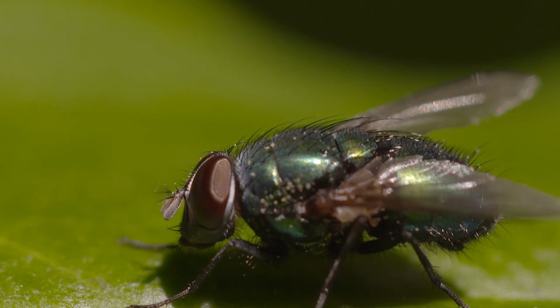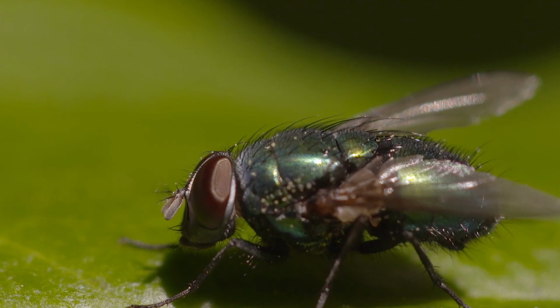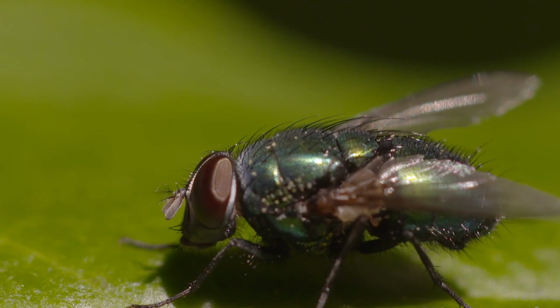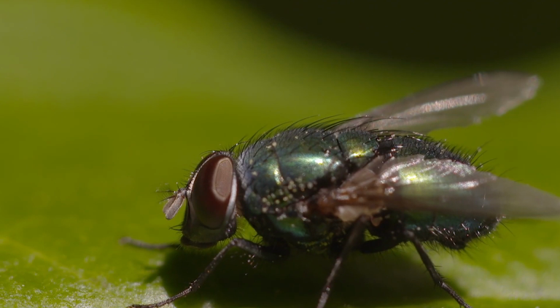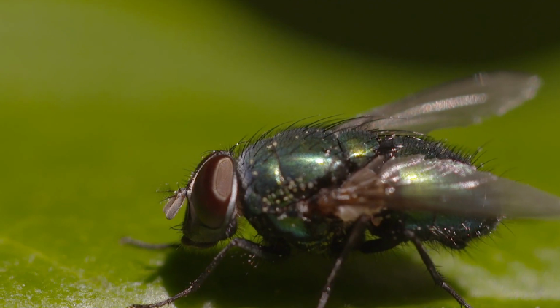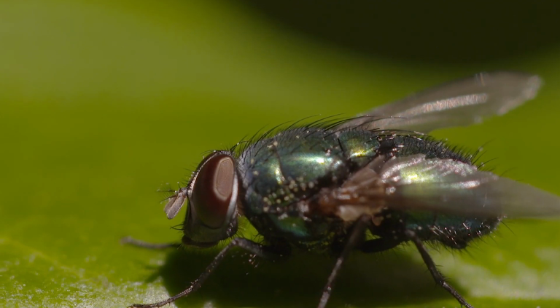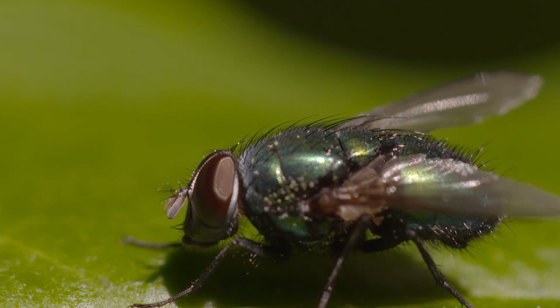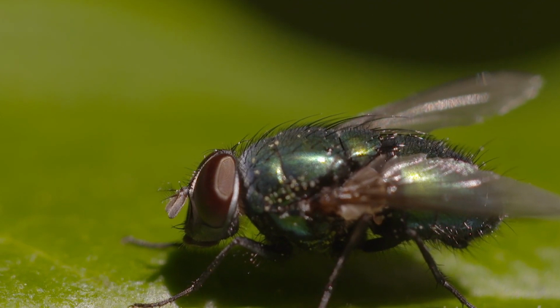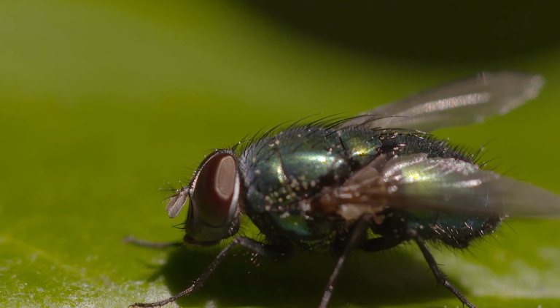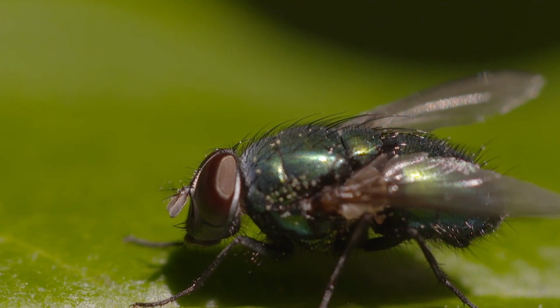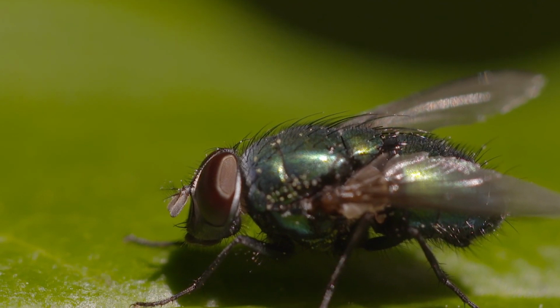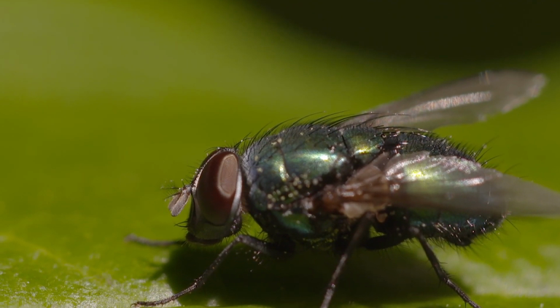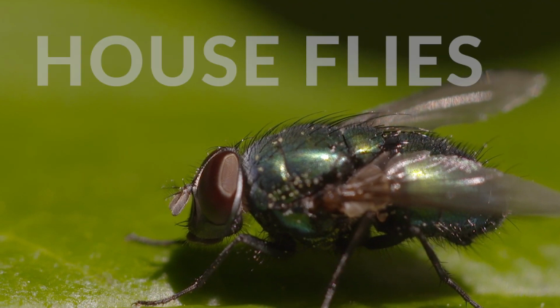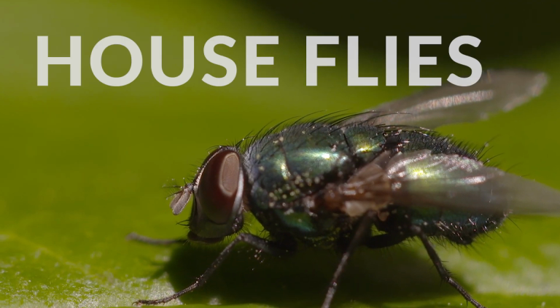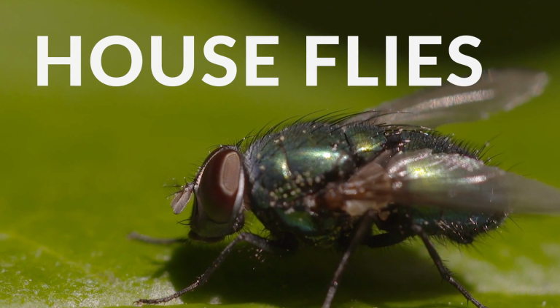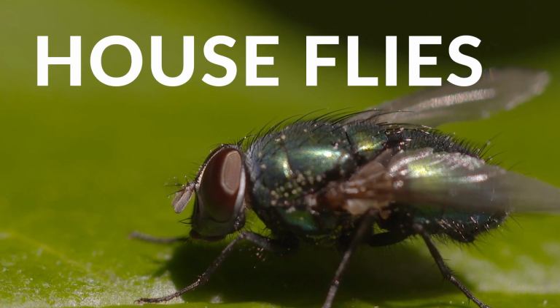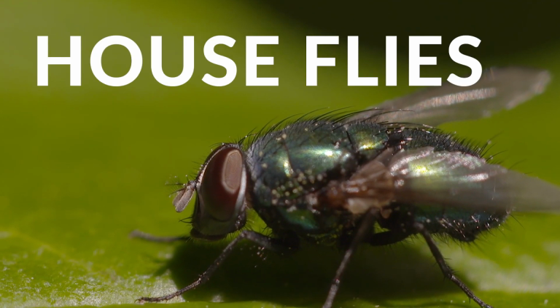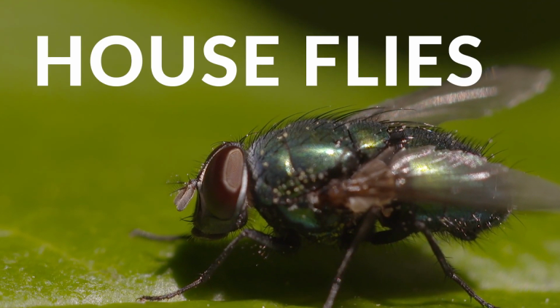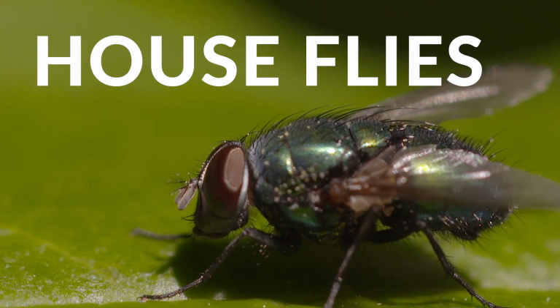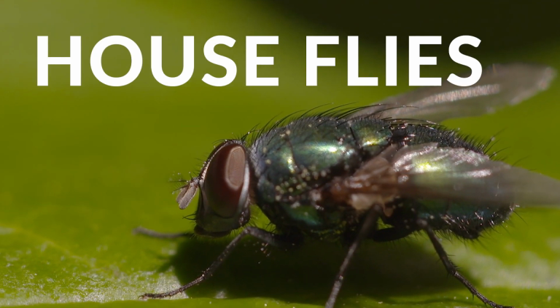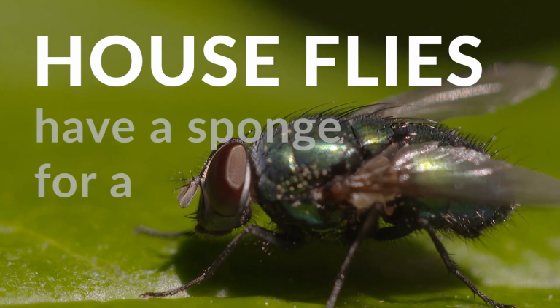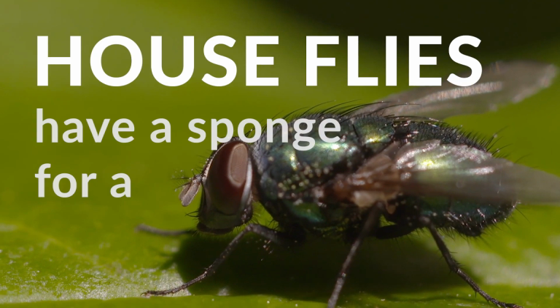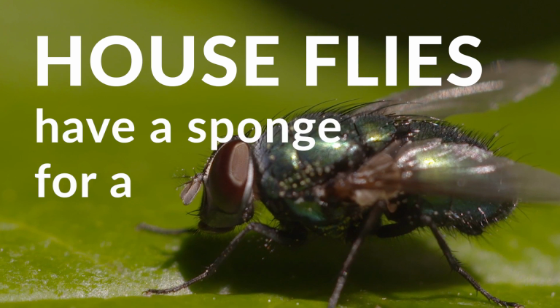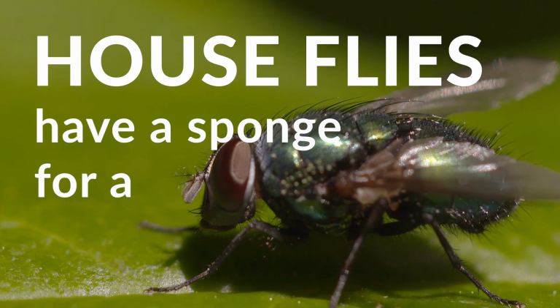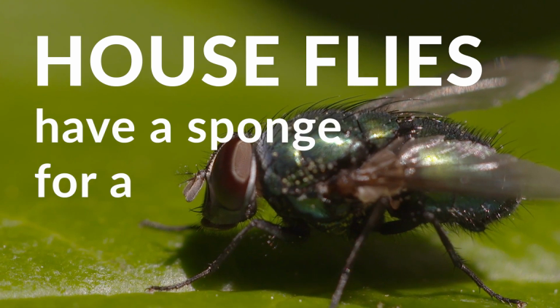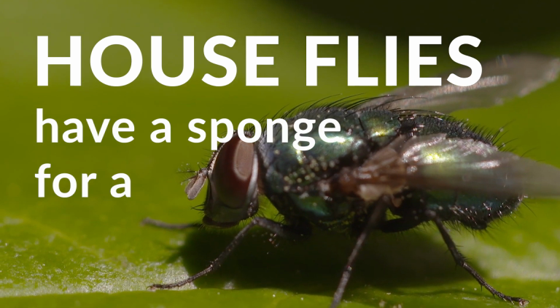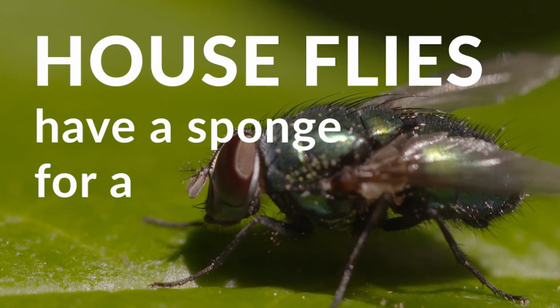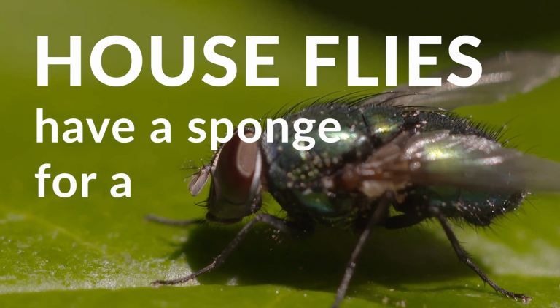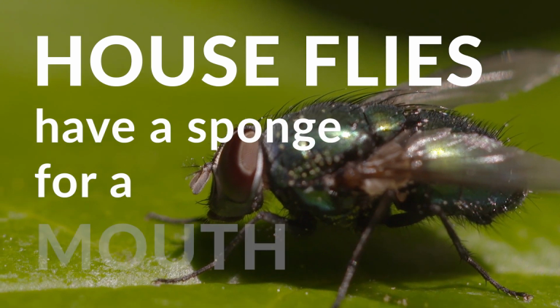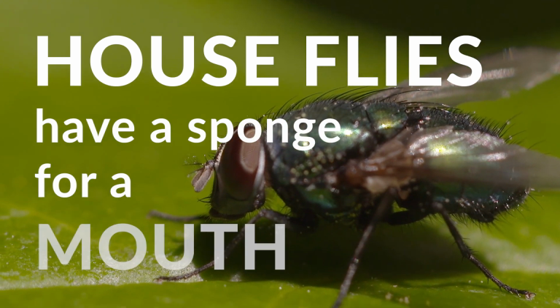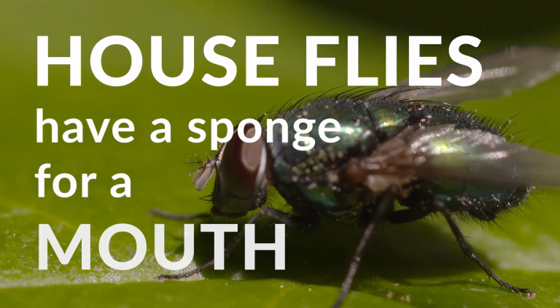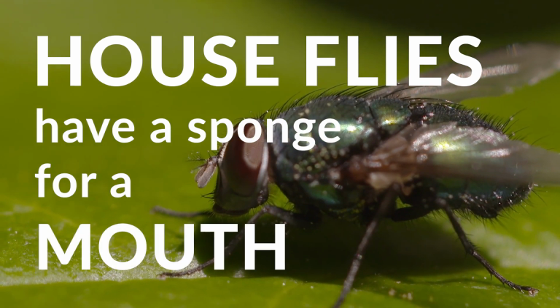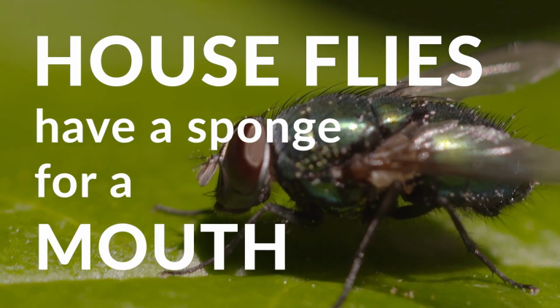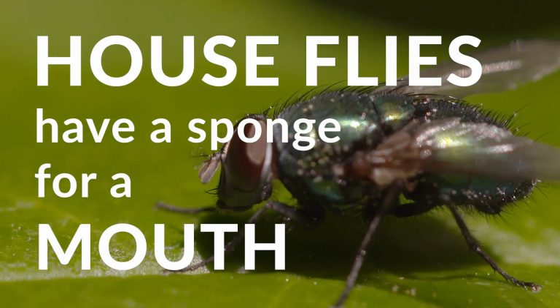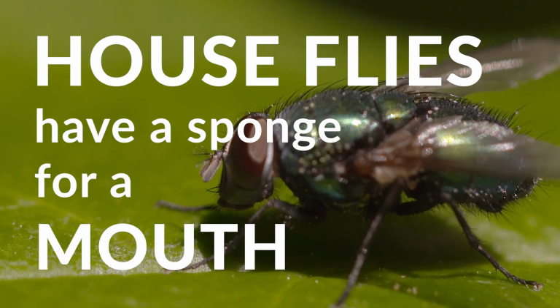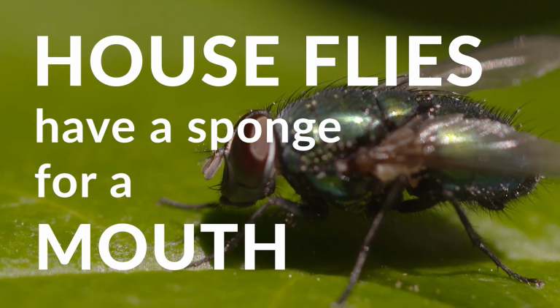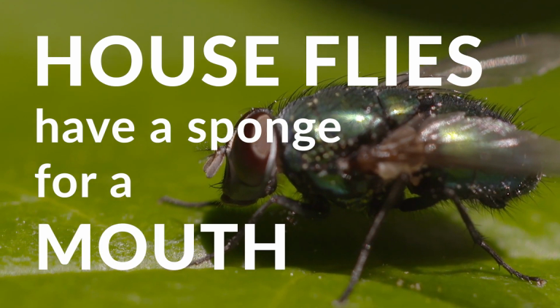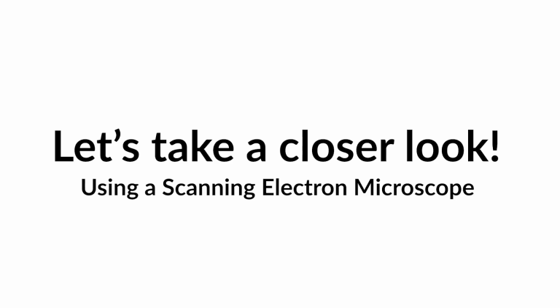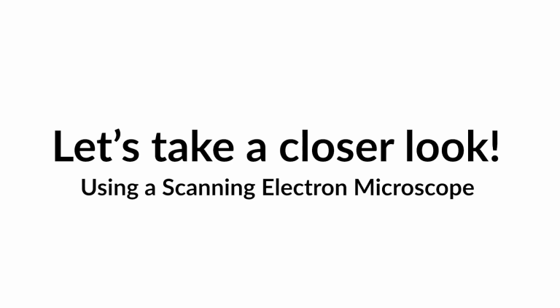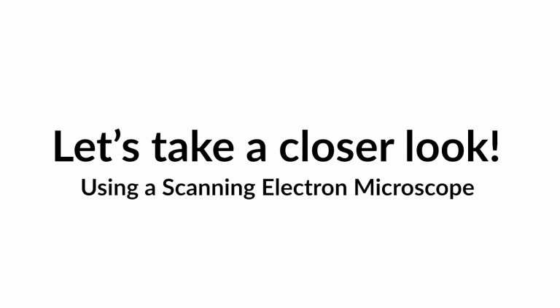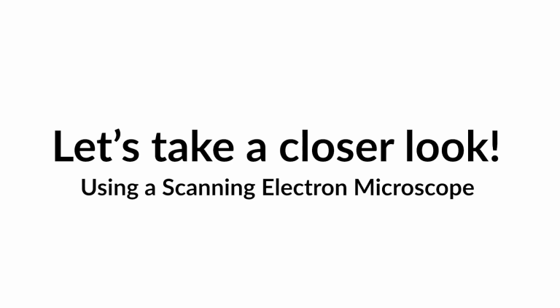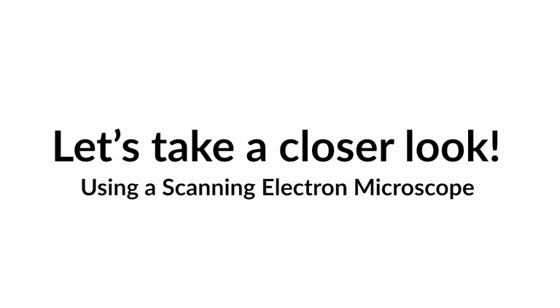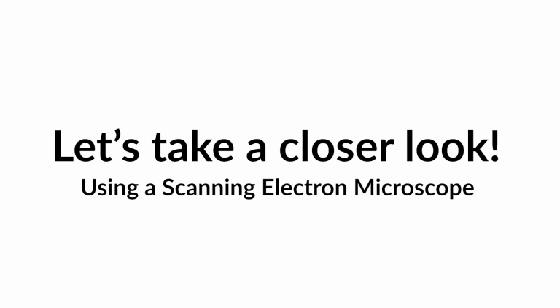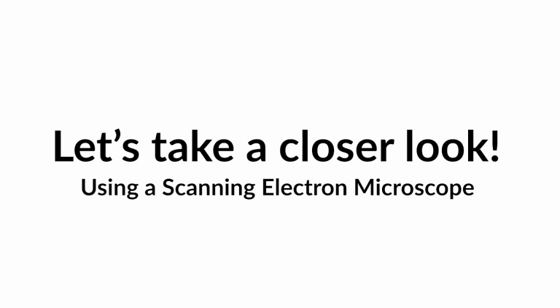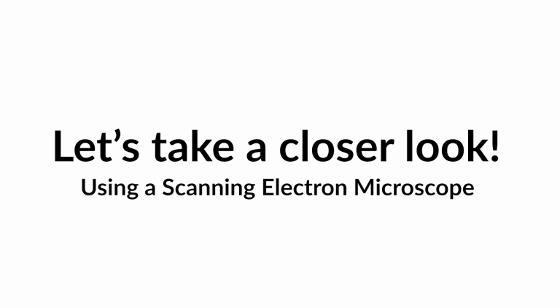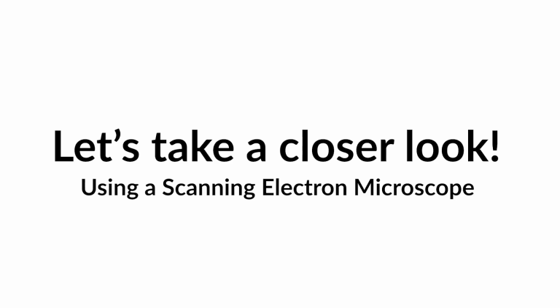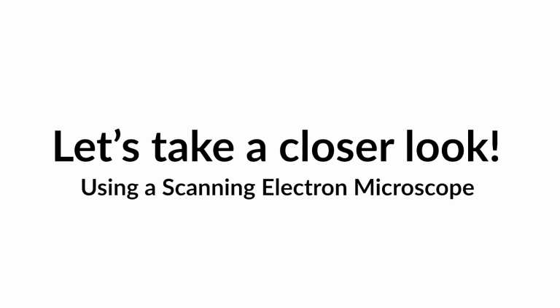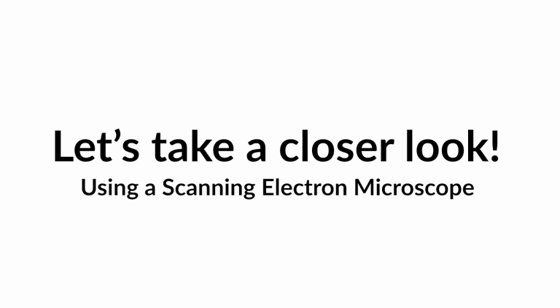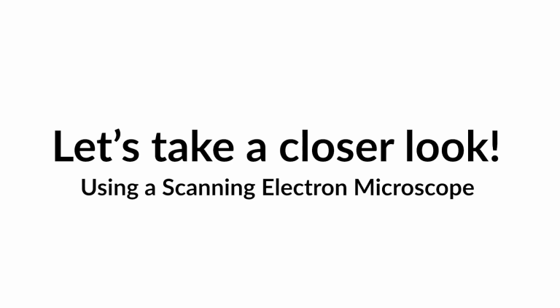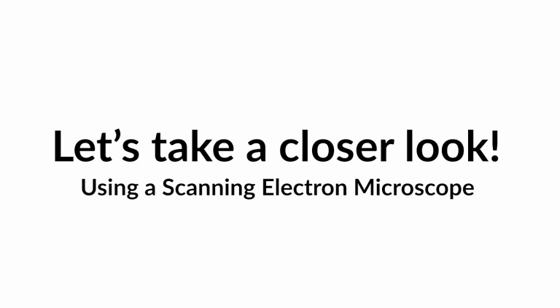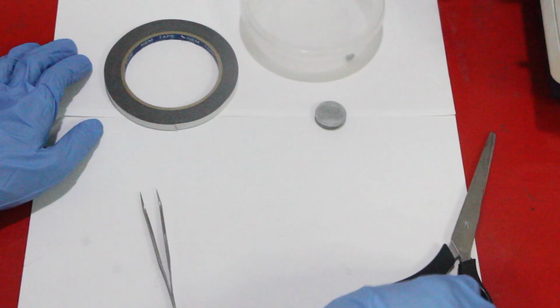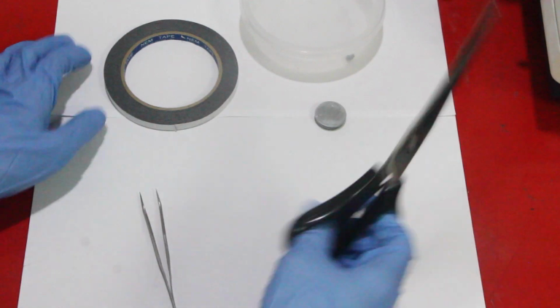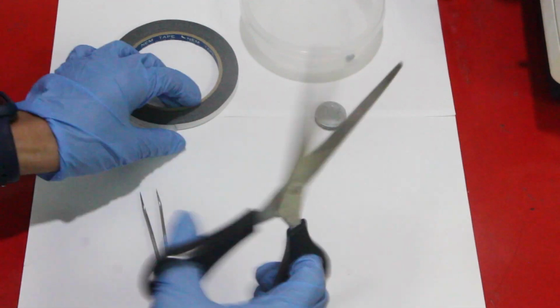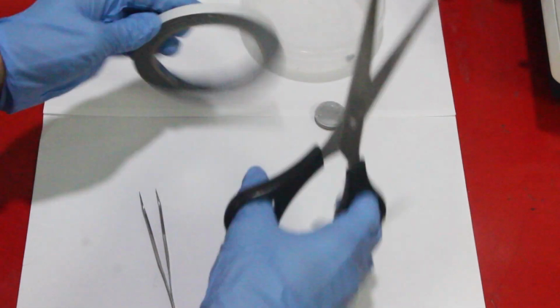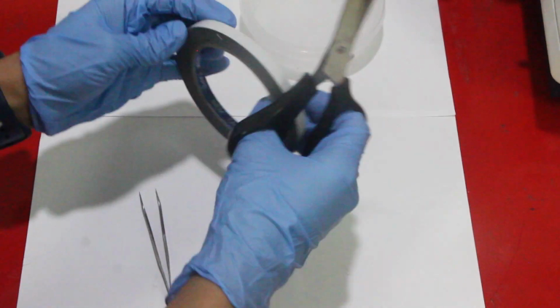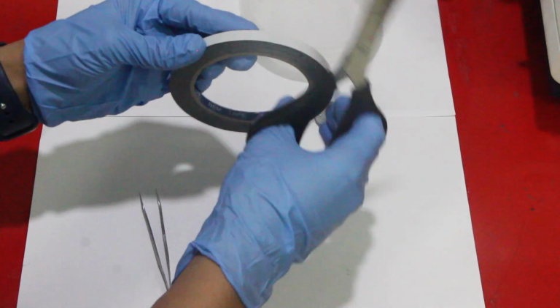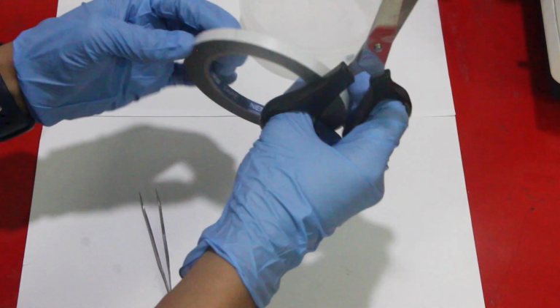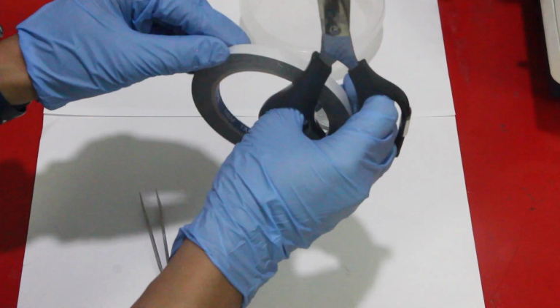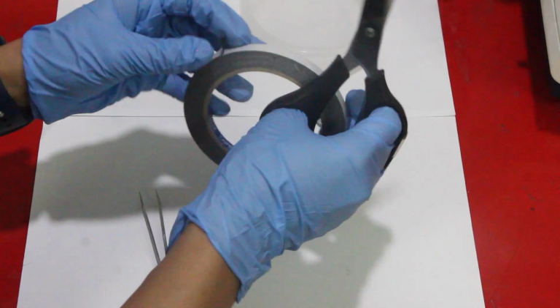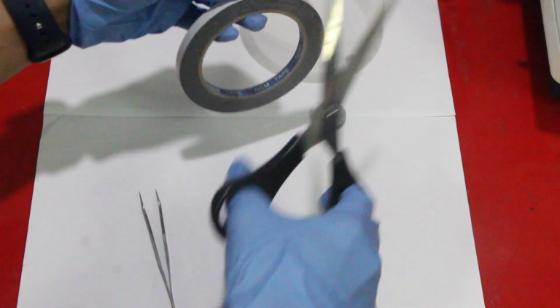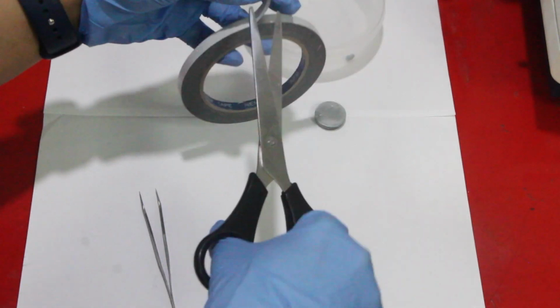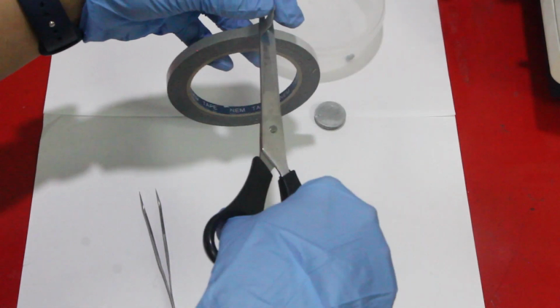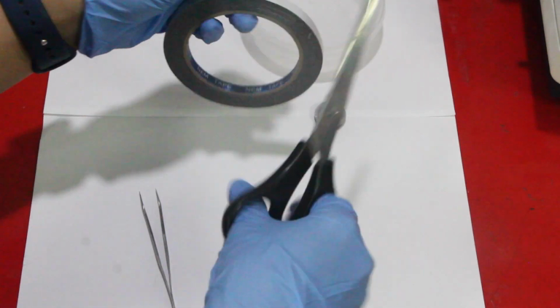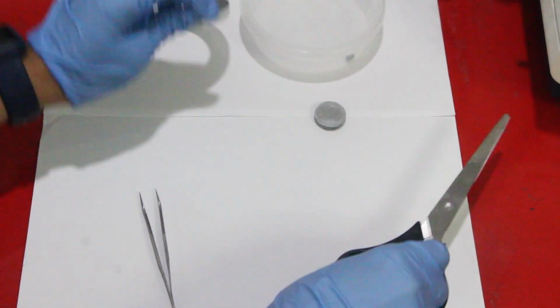Did you know that houseflies have a sponge for a mouth? Let's take a closer look using a scanning electron microscope.